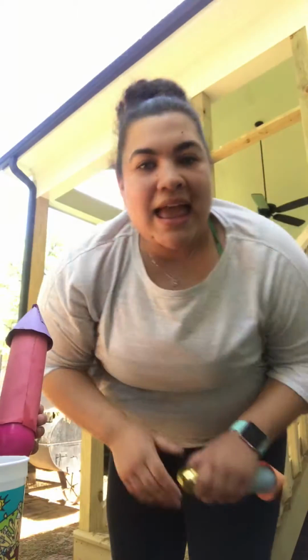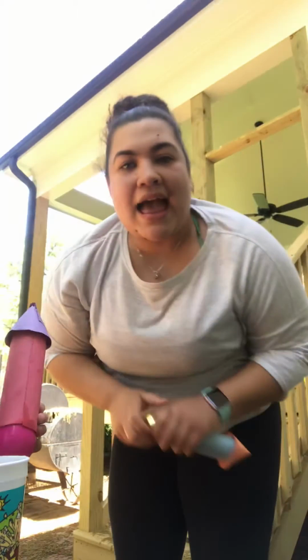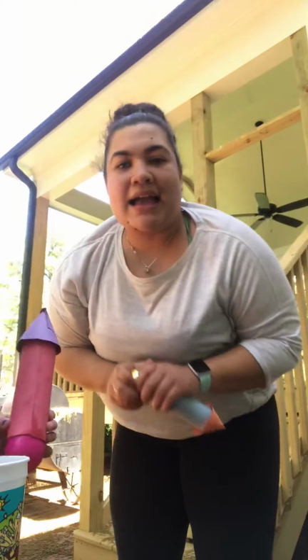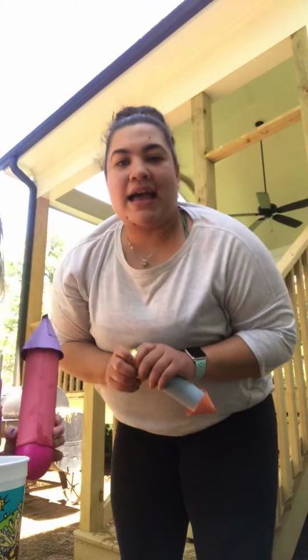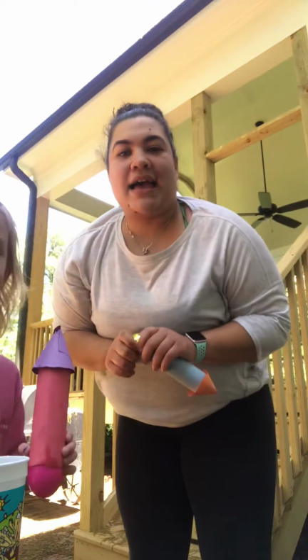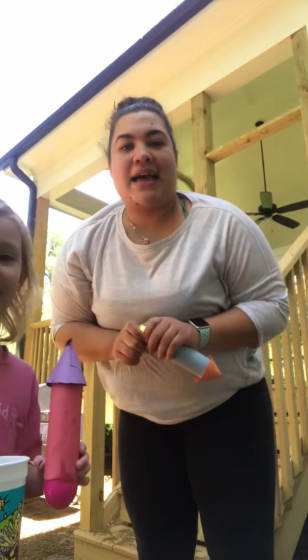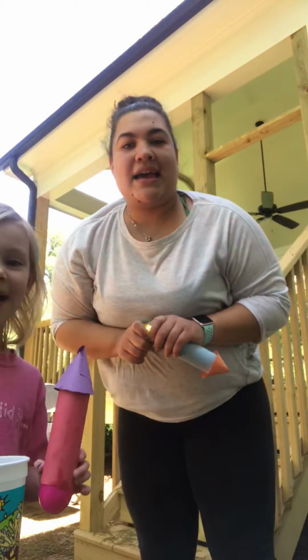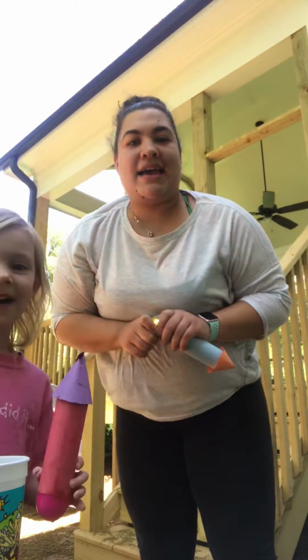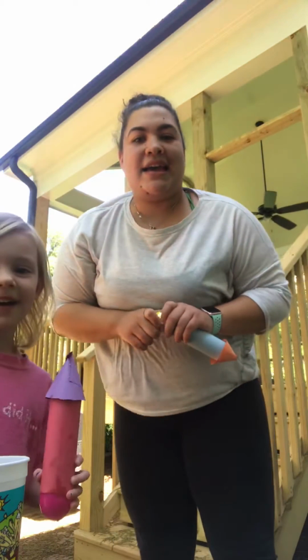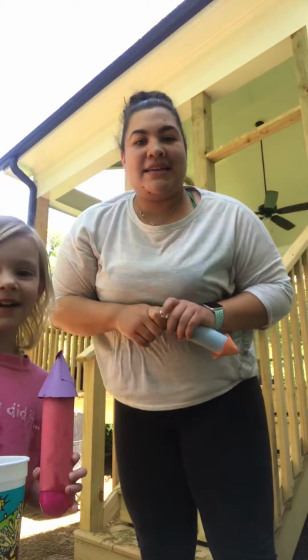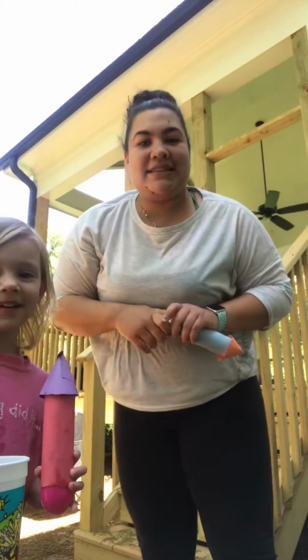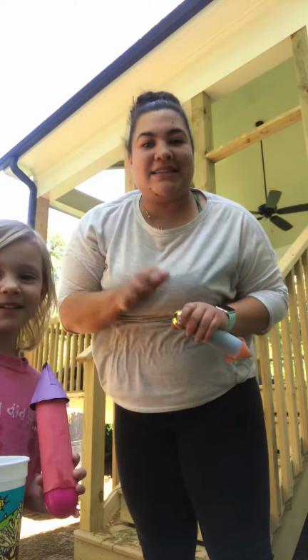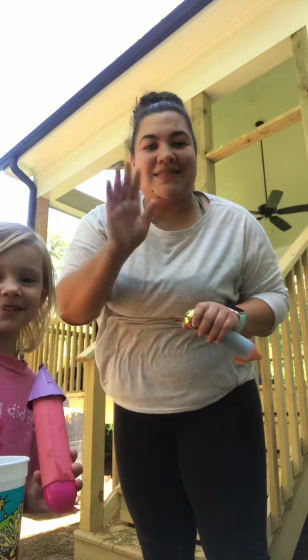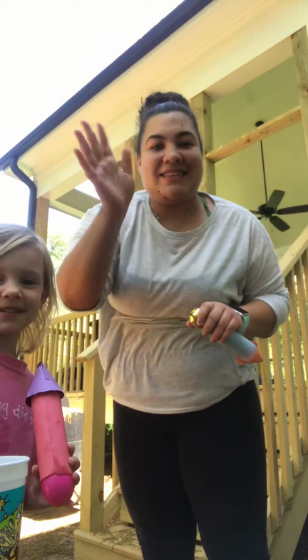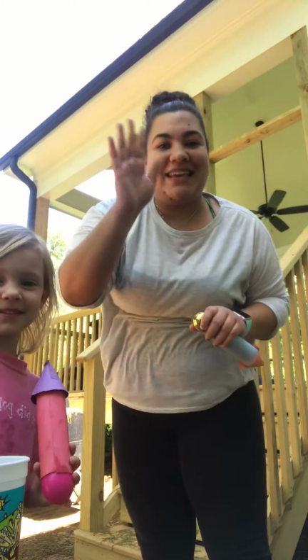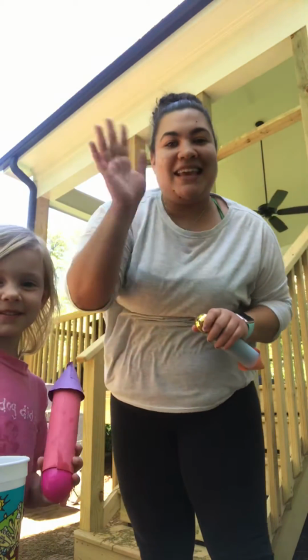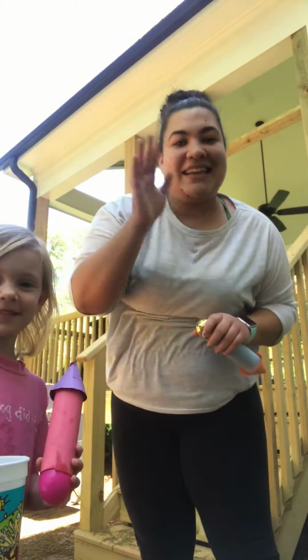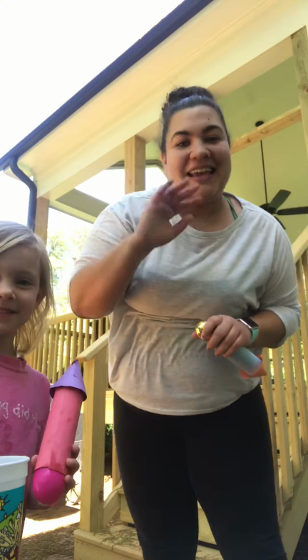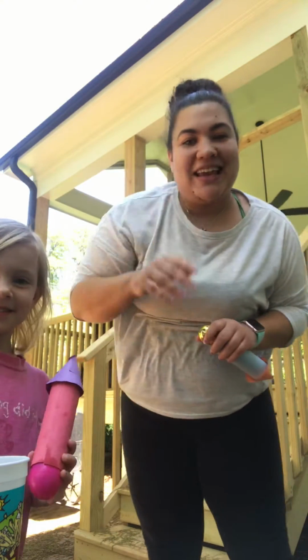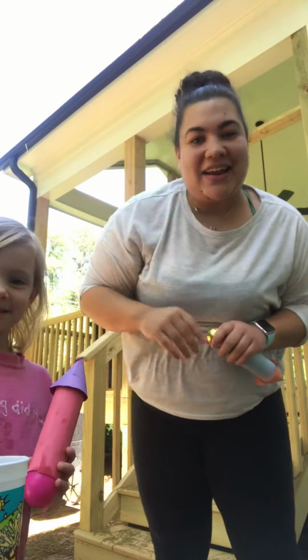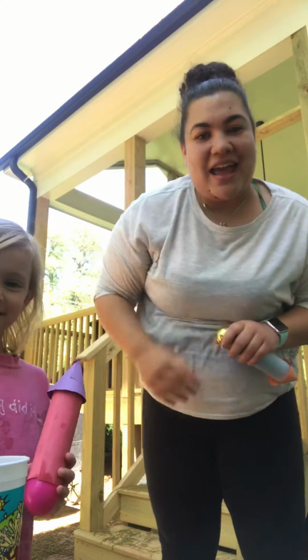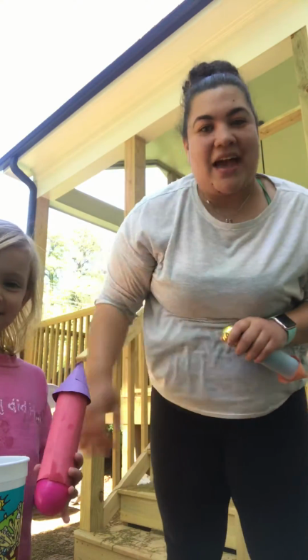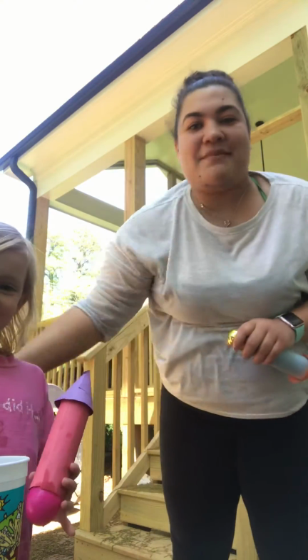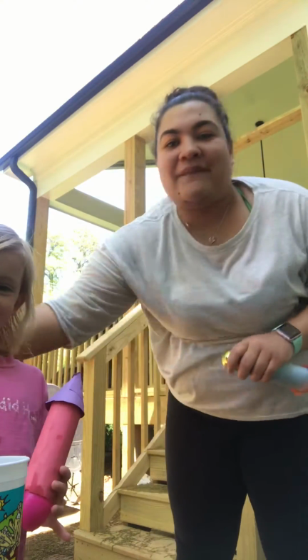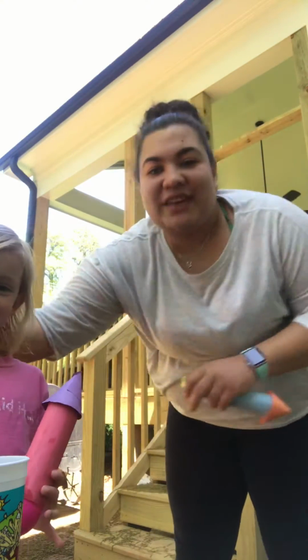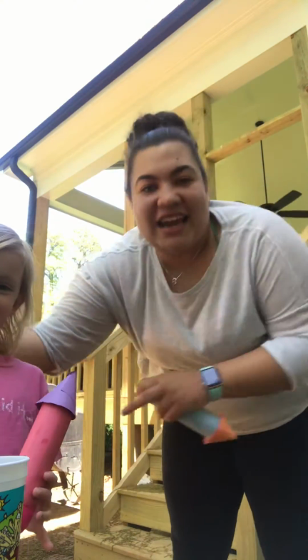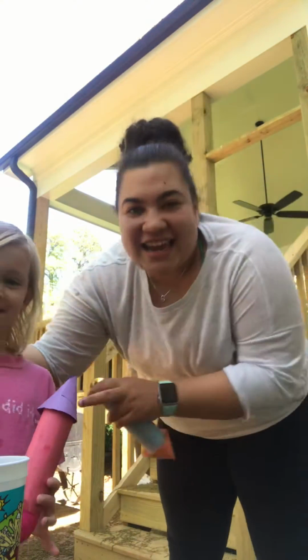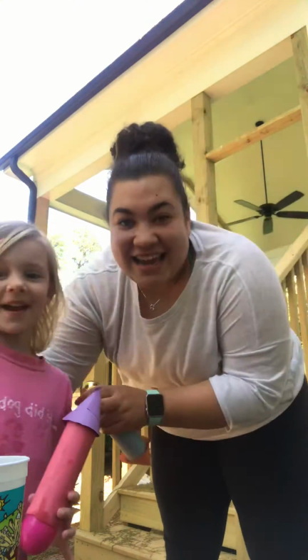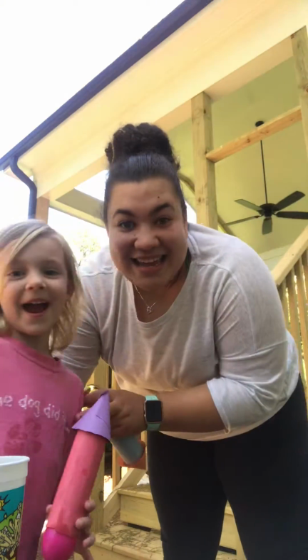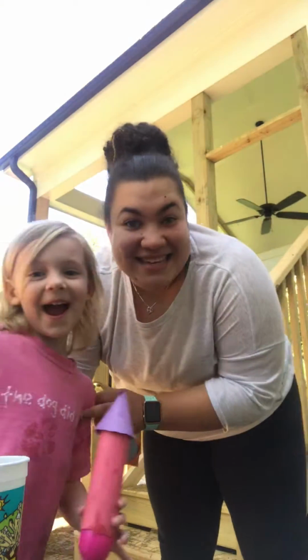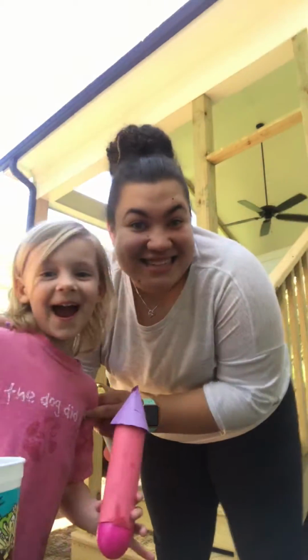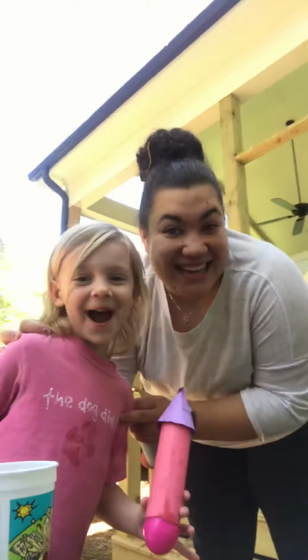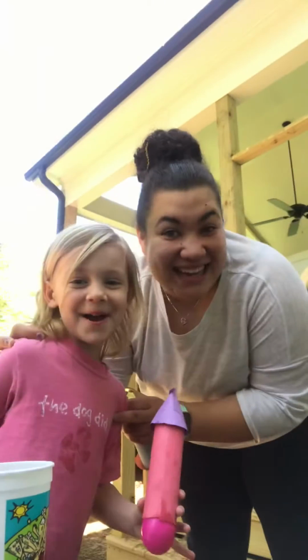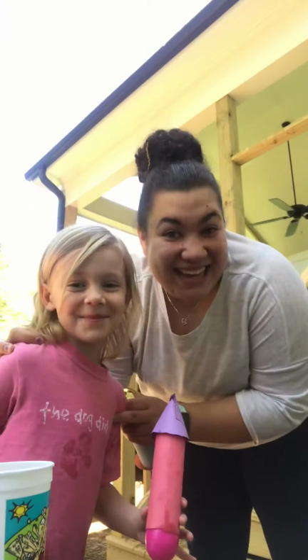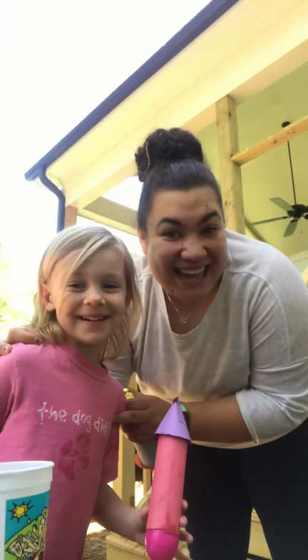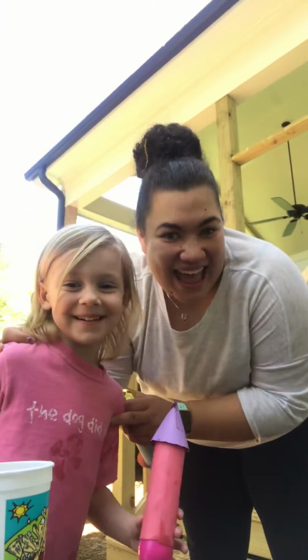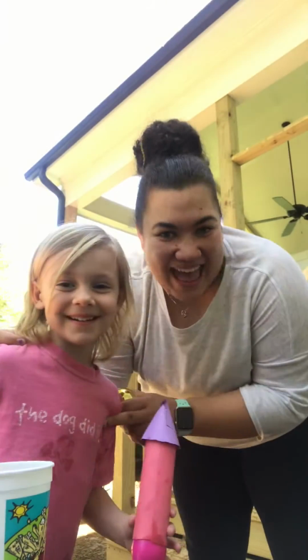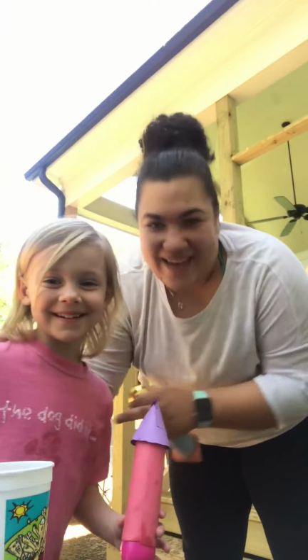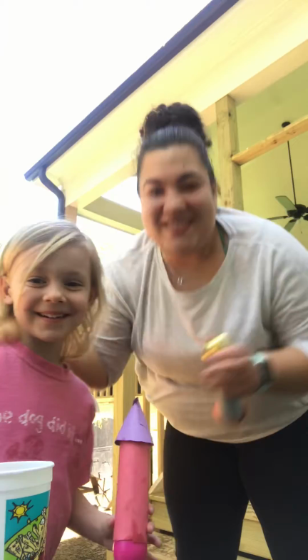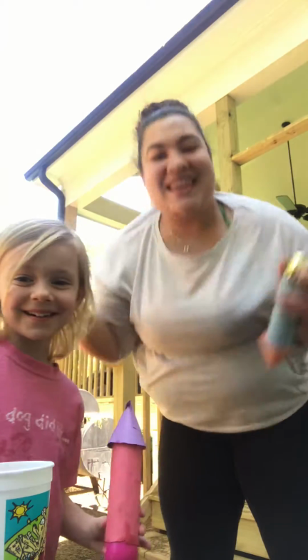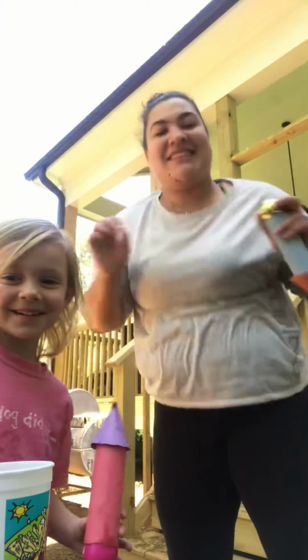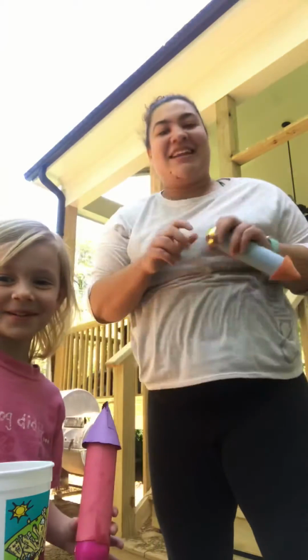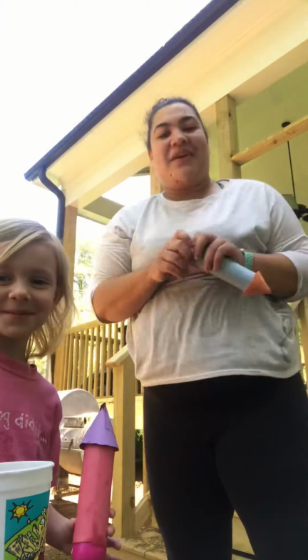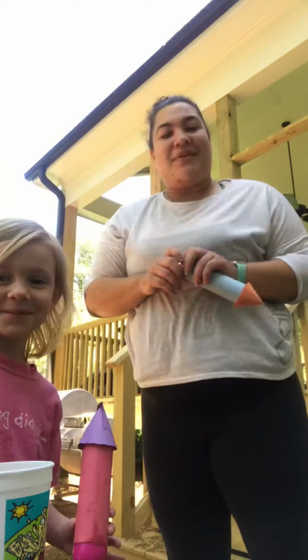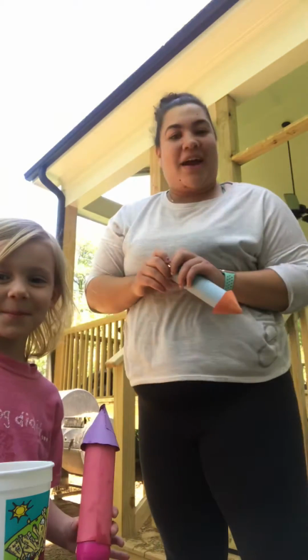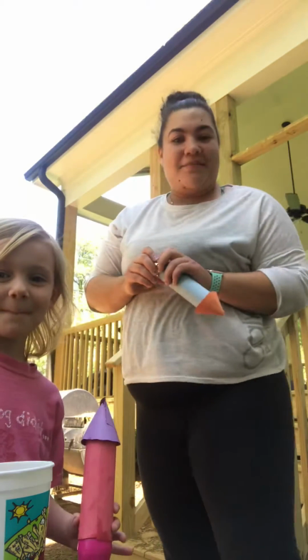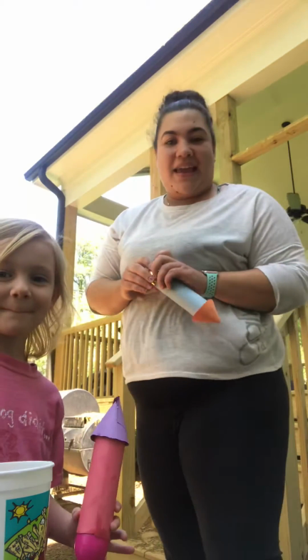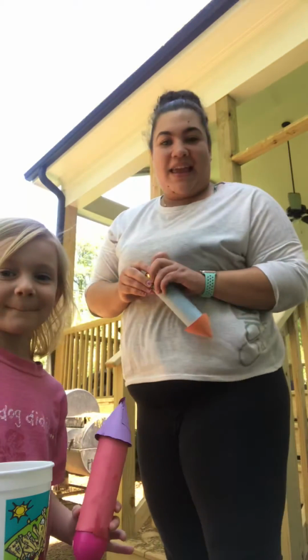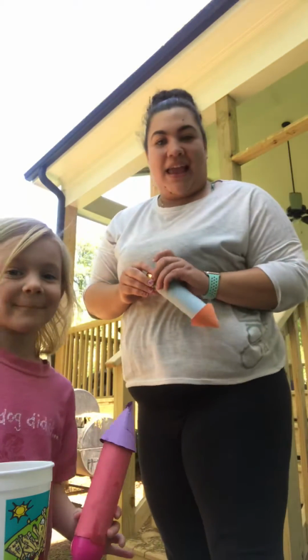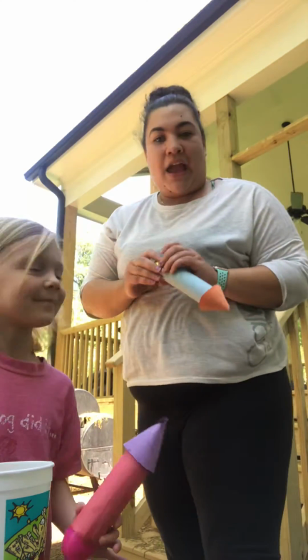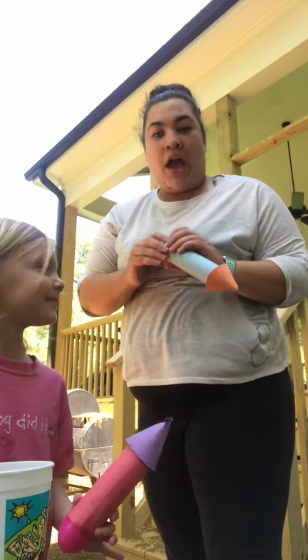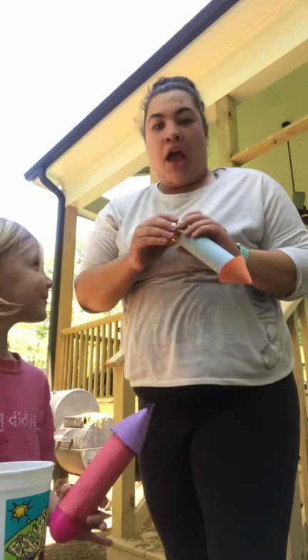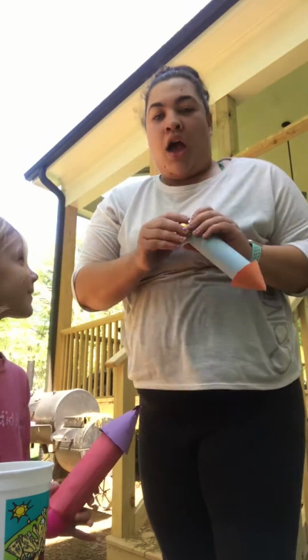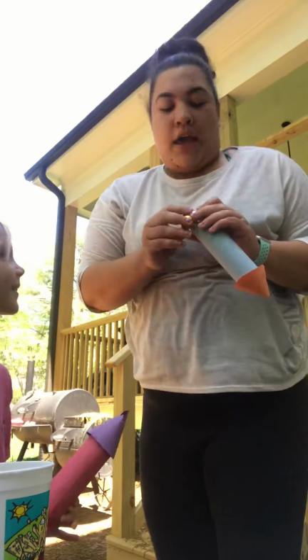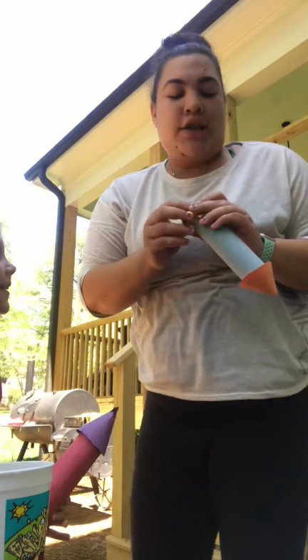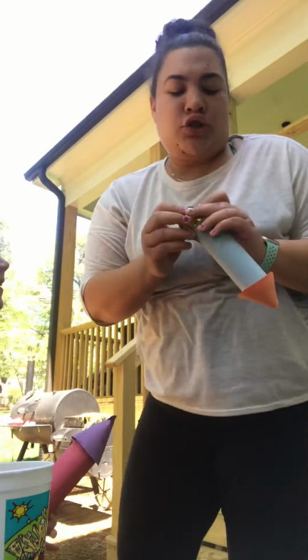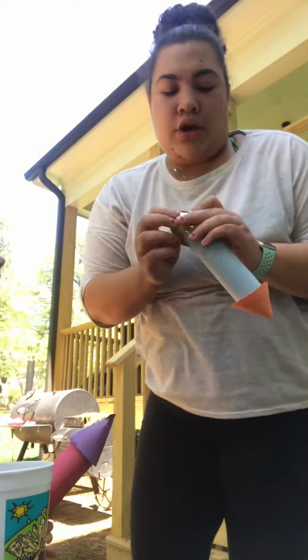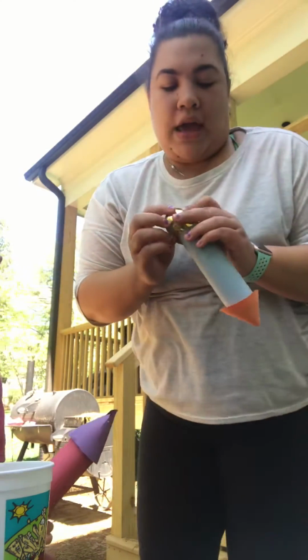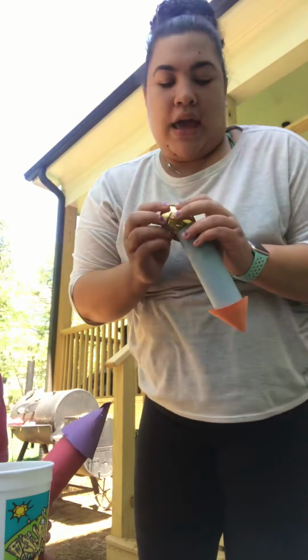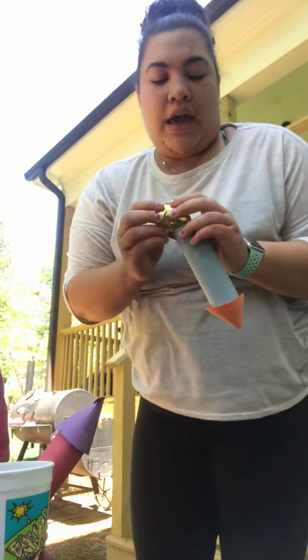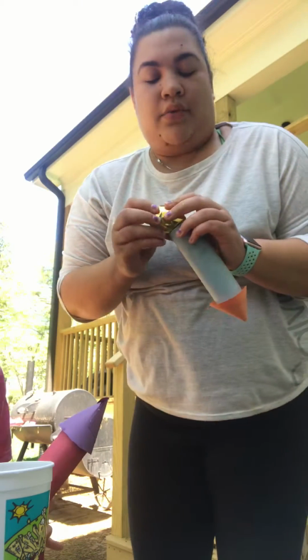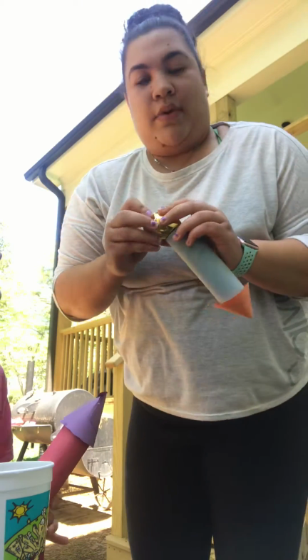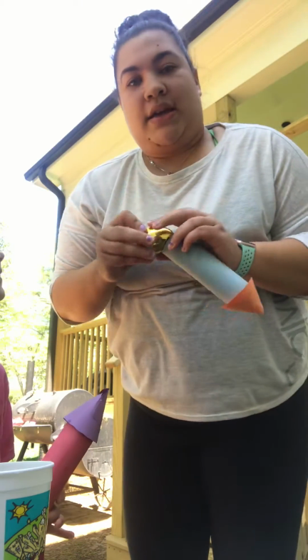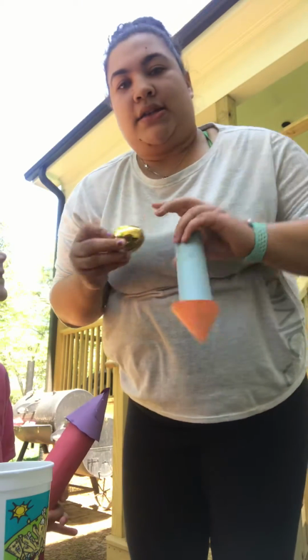Hi guys, it's Ms. Akilah here and I have my friend Abby, and today we are making Easter Egg Rockets.